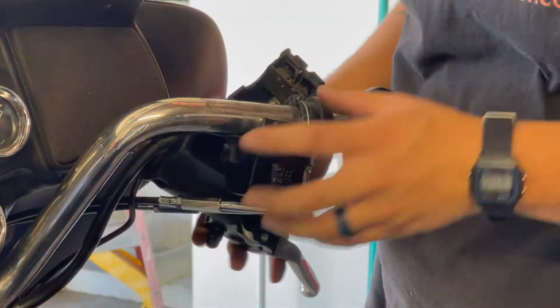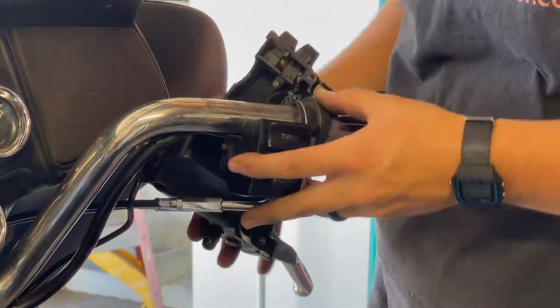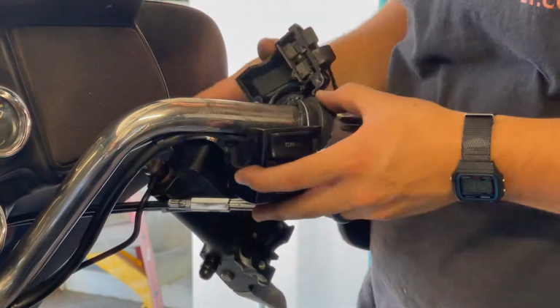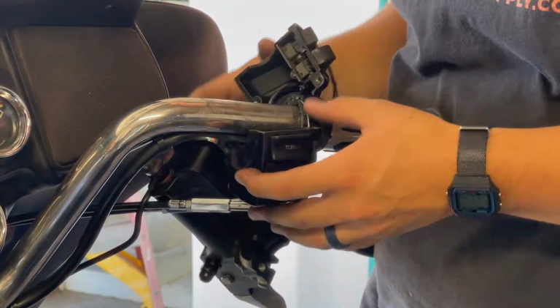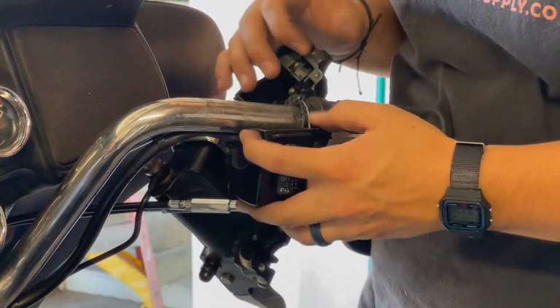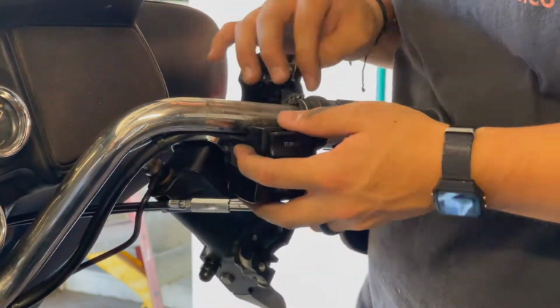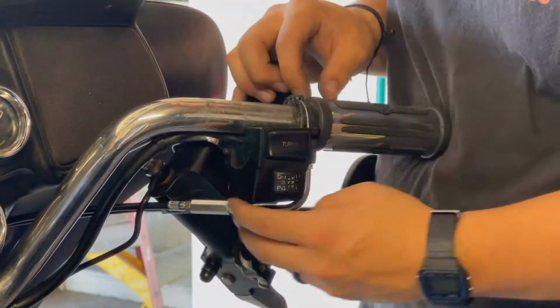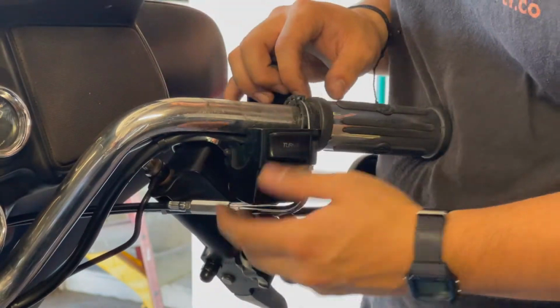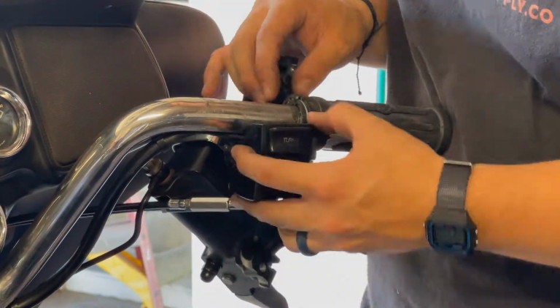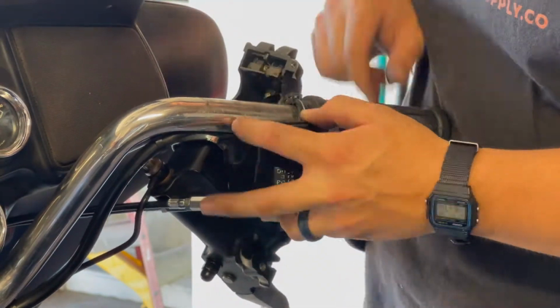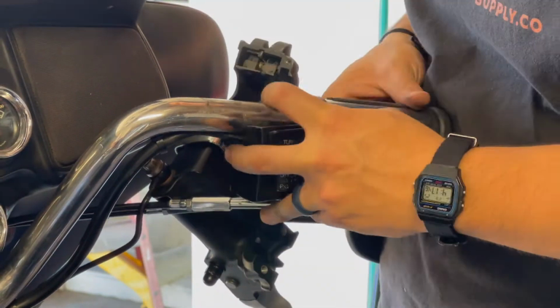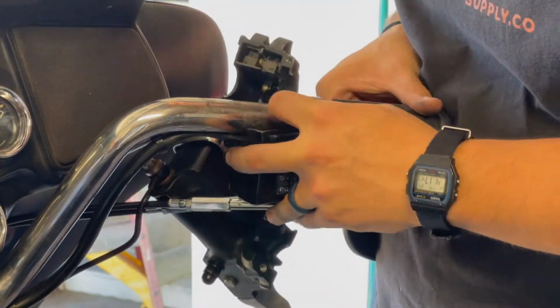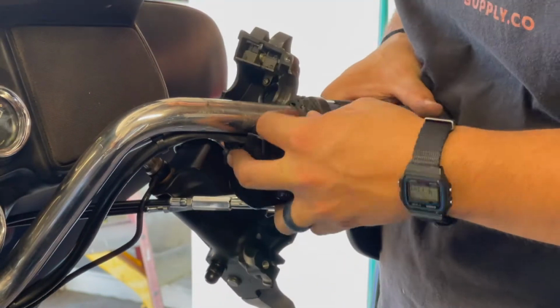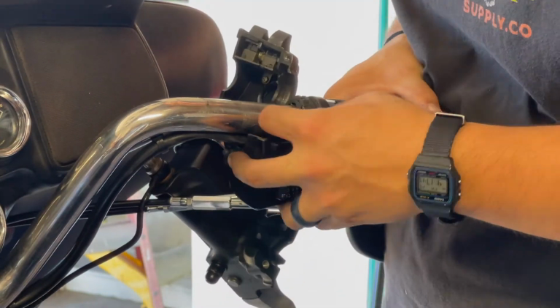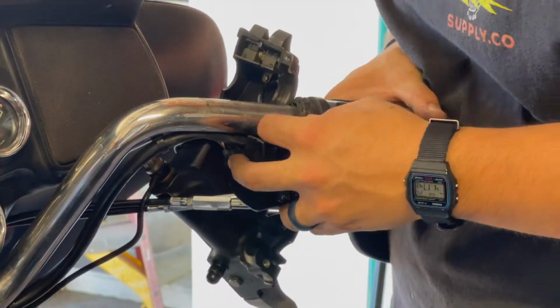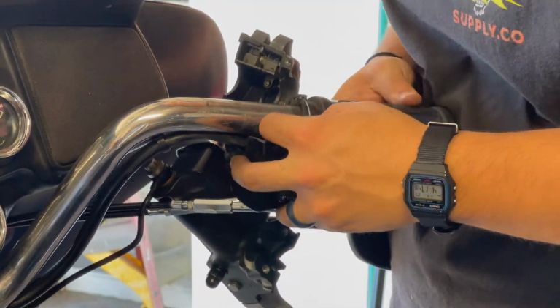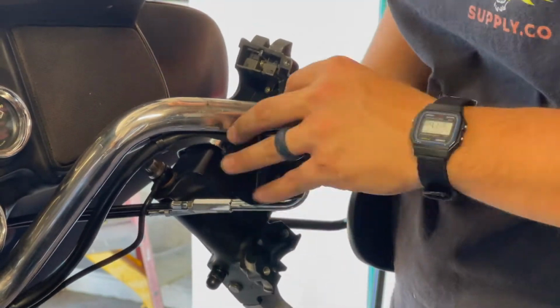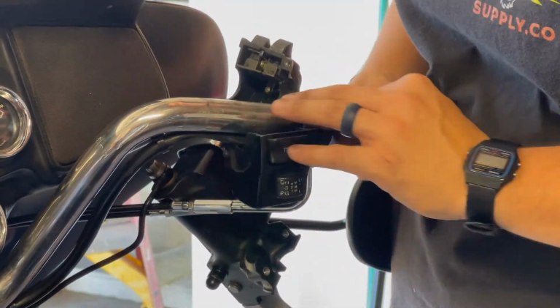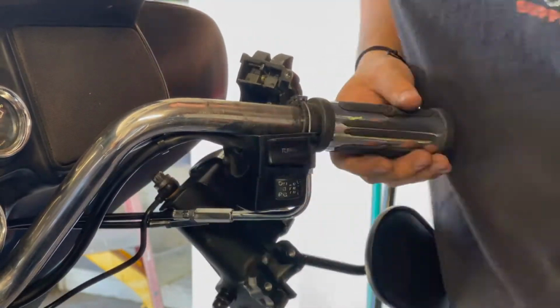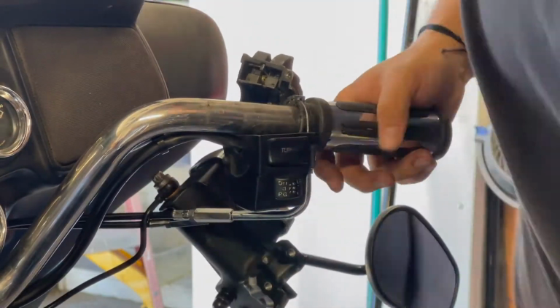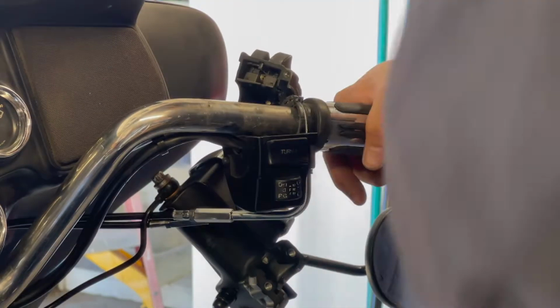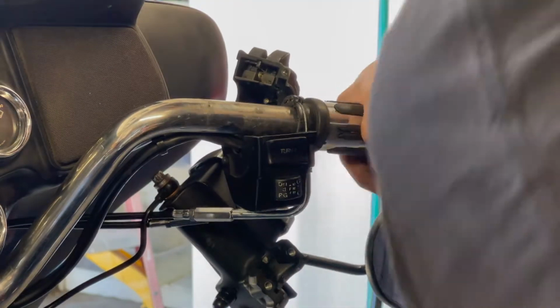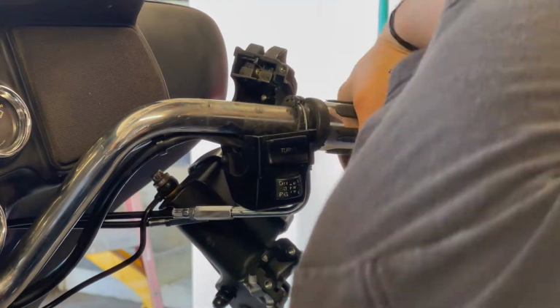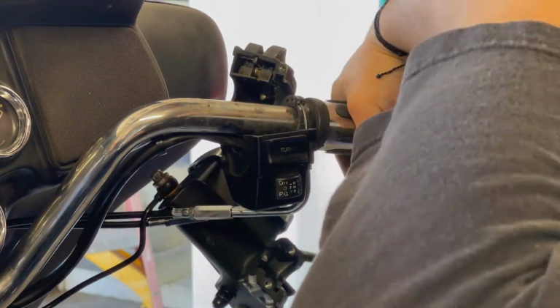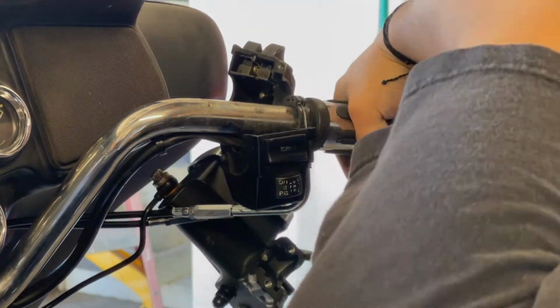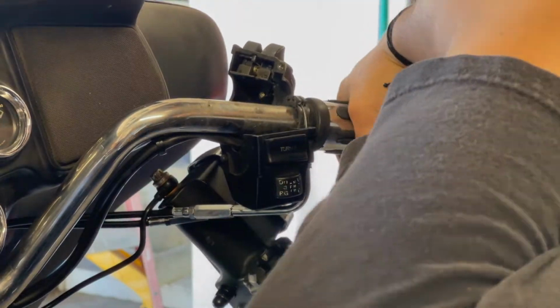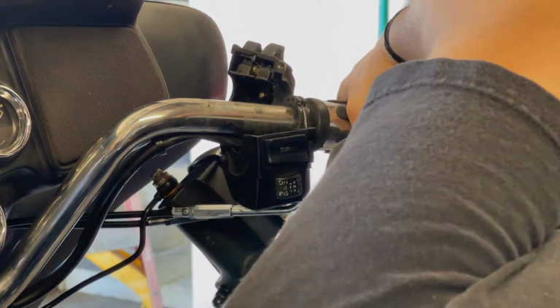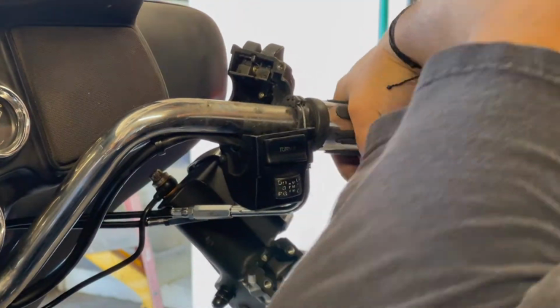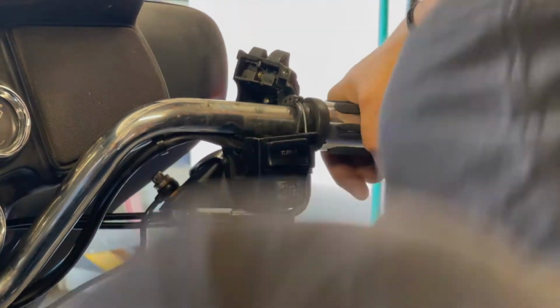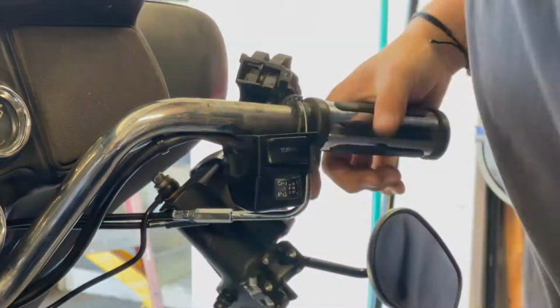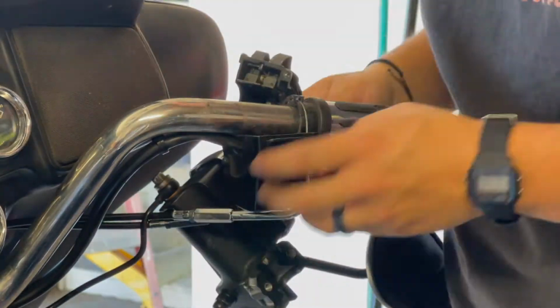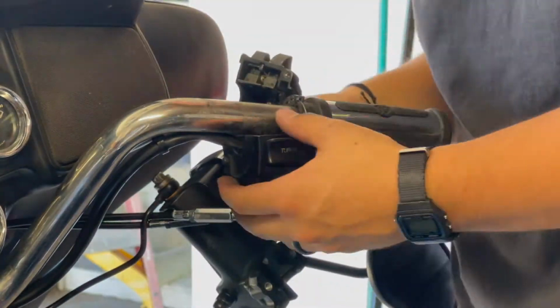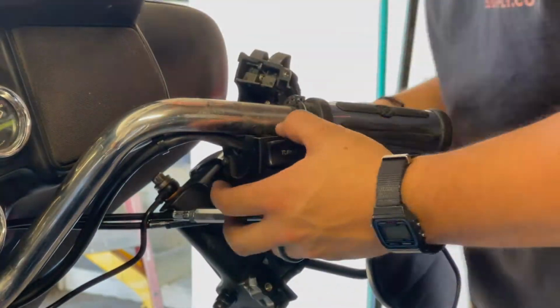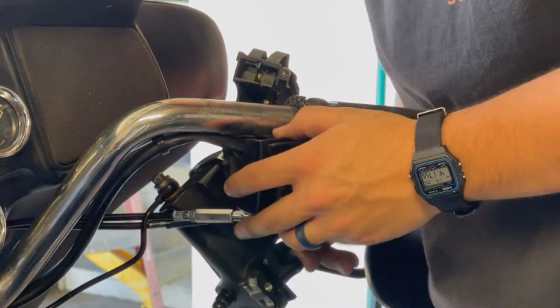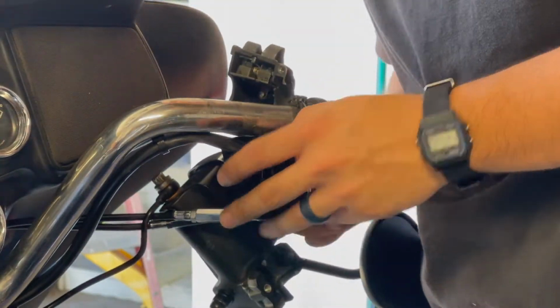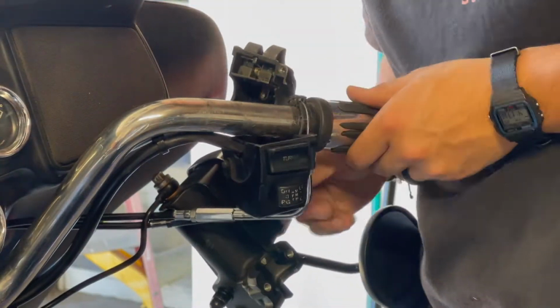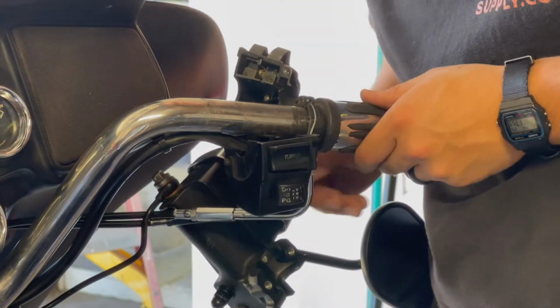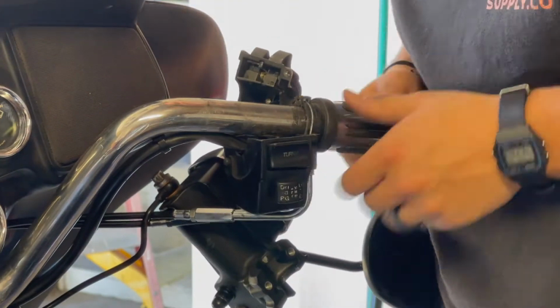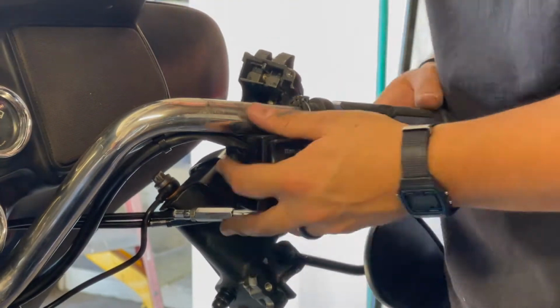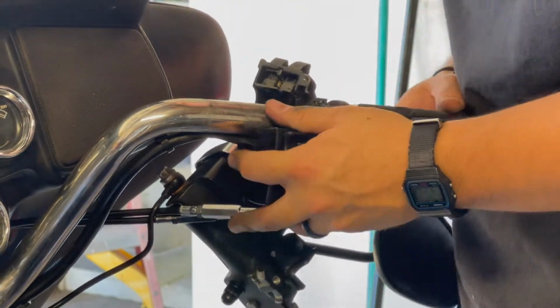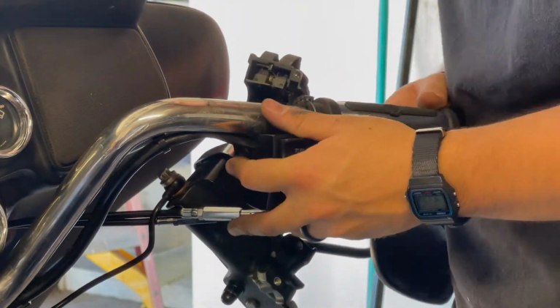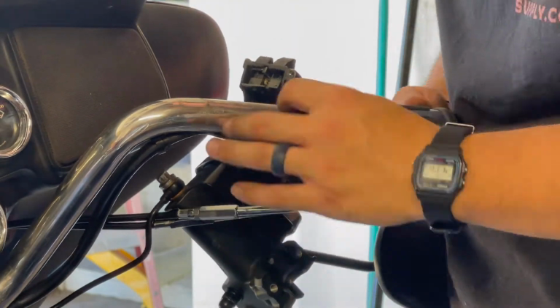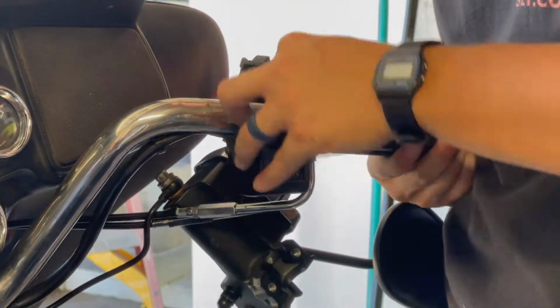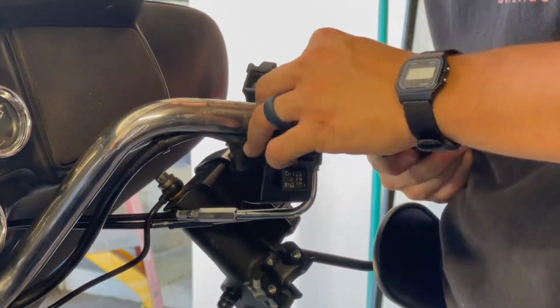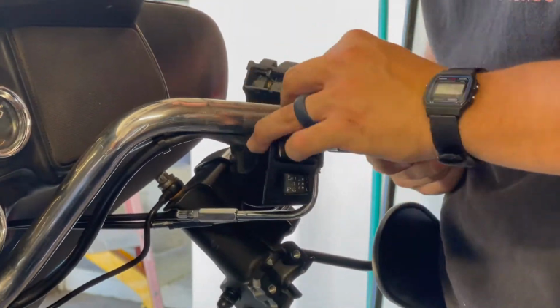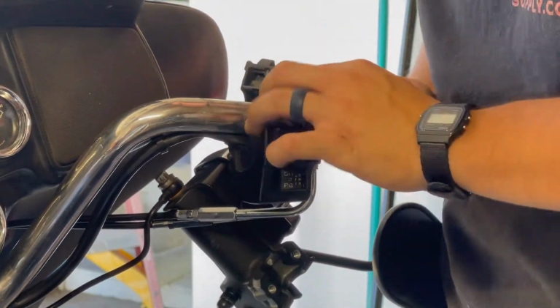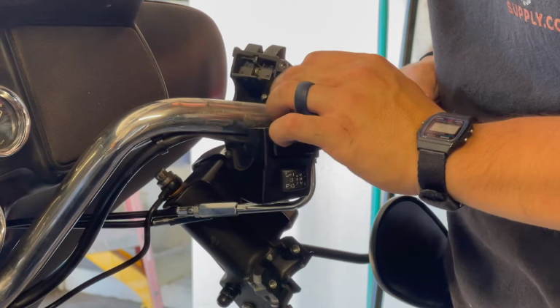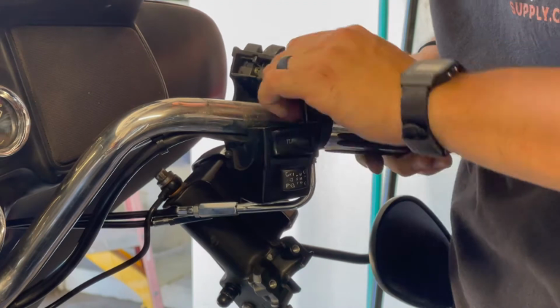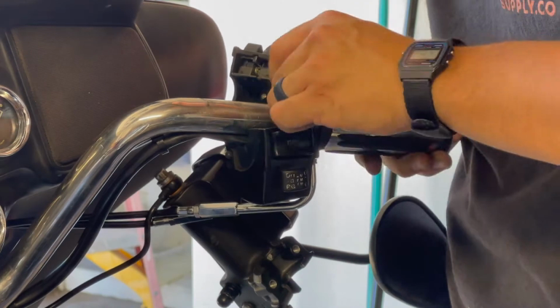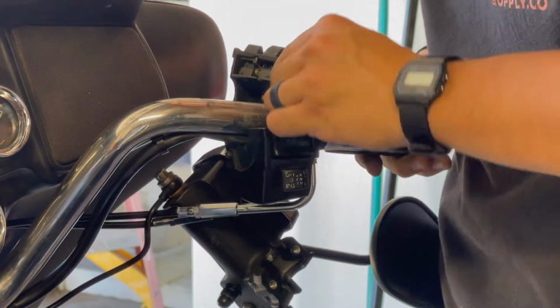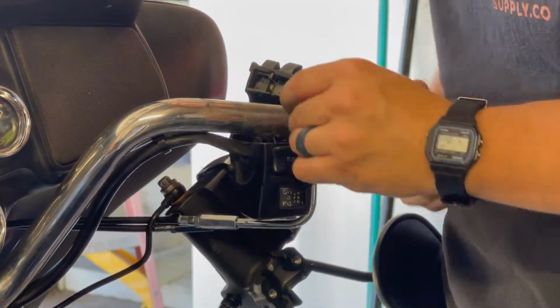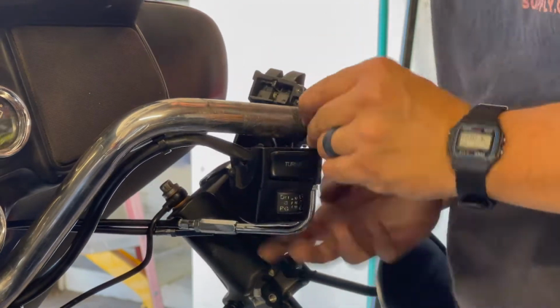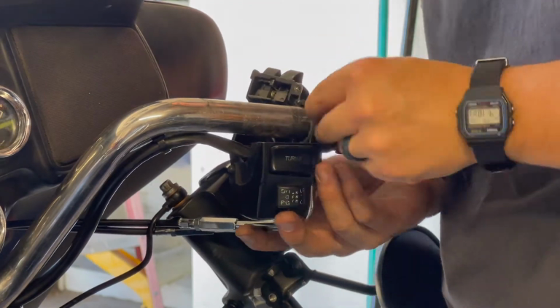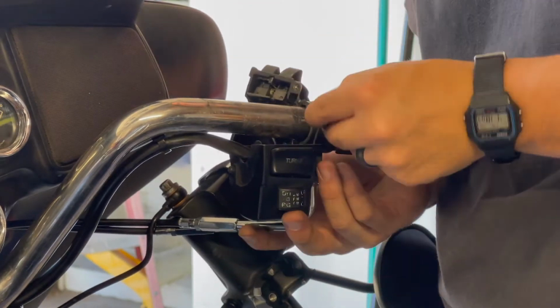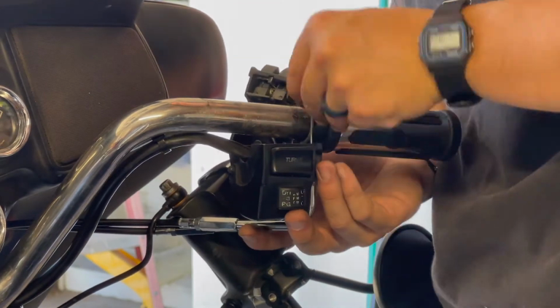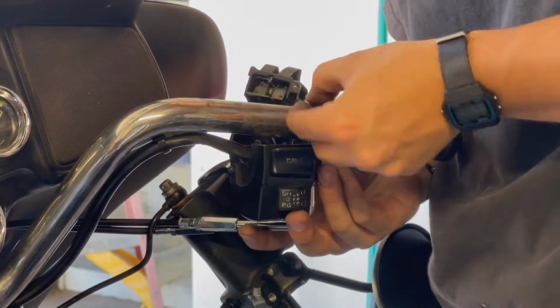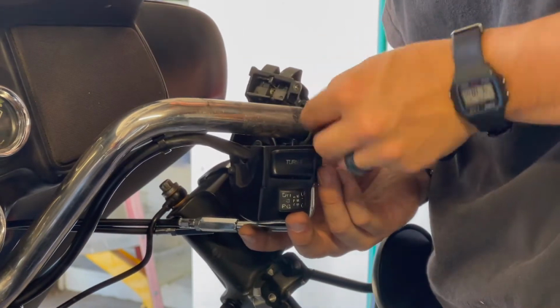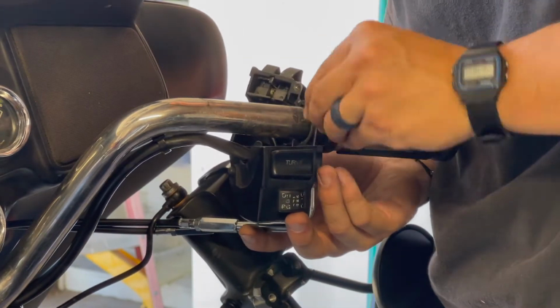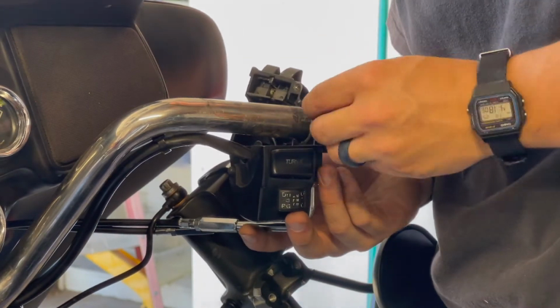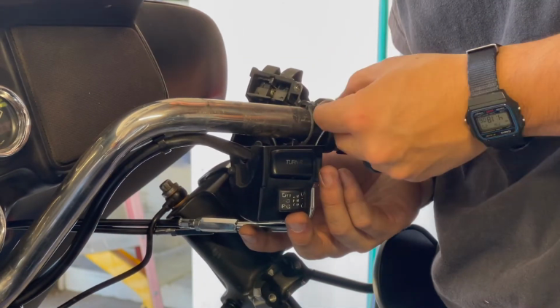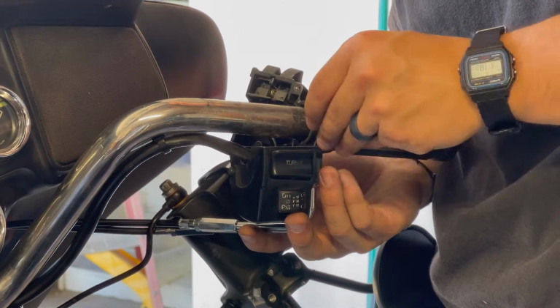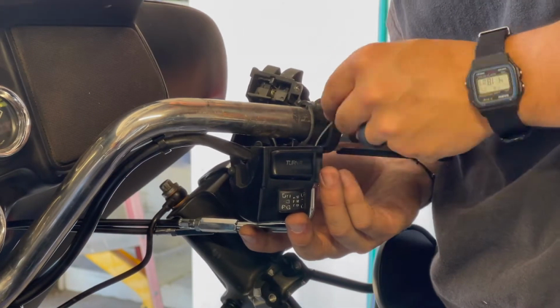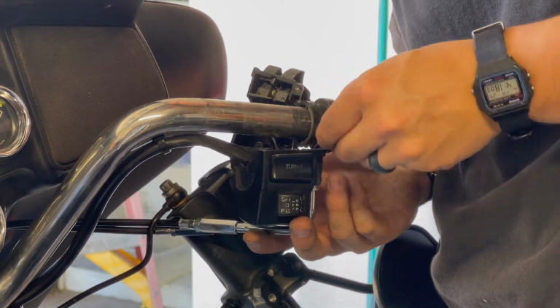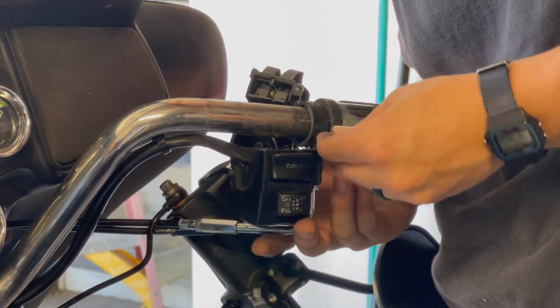On the end of your throttle cables there should be these gold ferrules. Be sure not to lose them — they can fall easily and be hard to find.